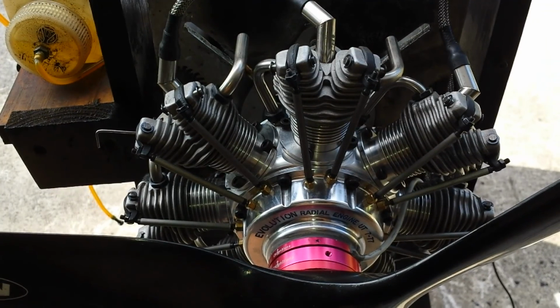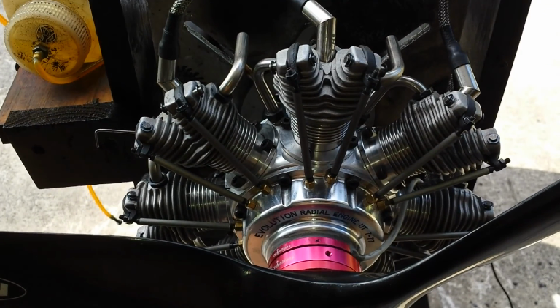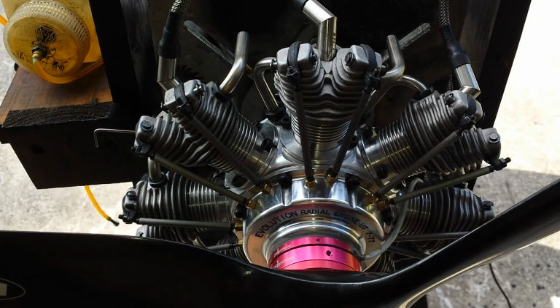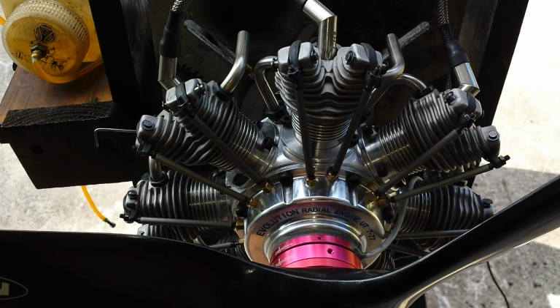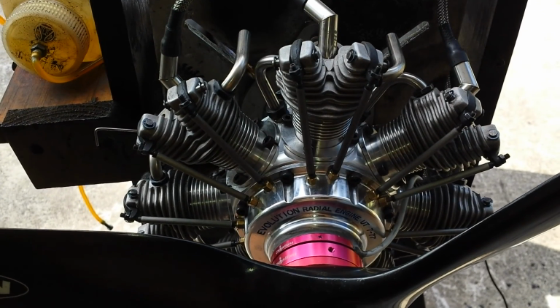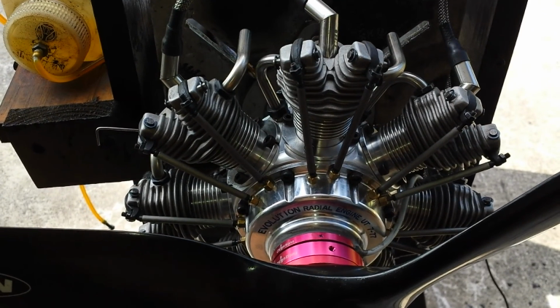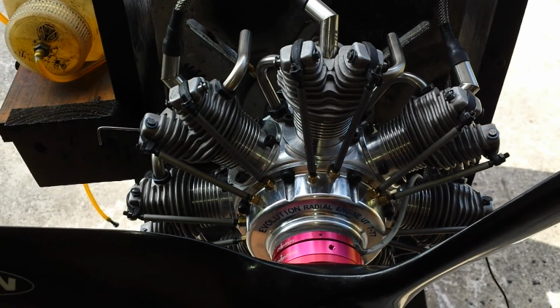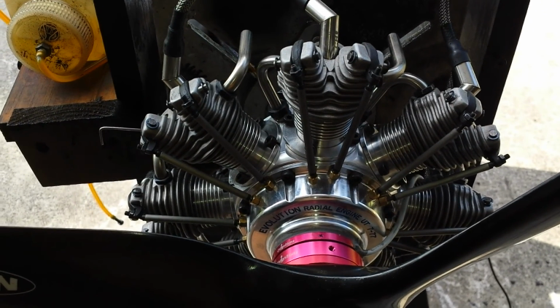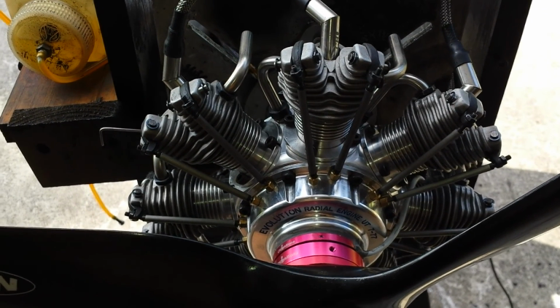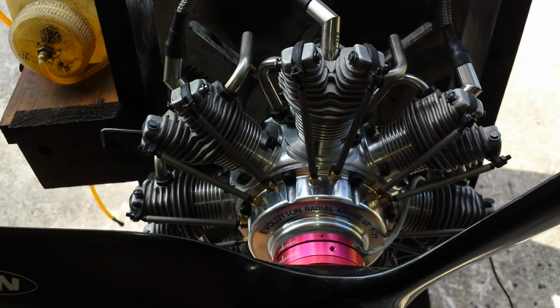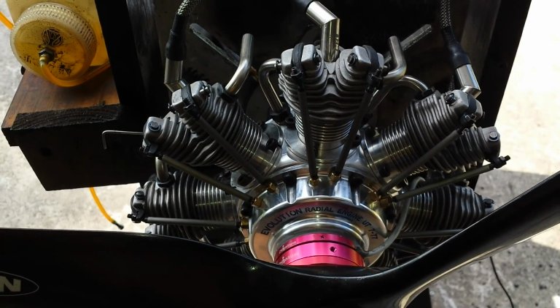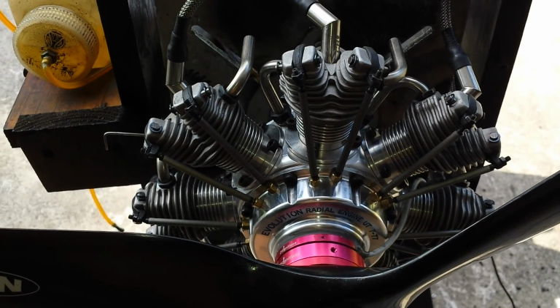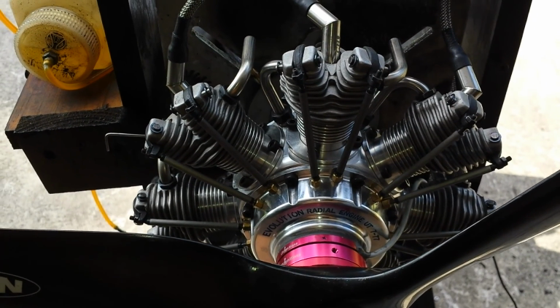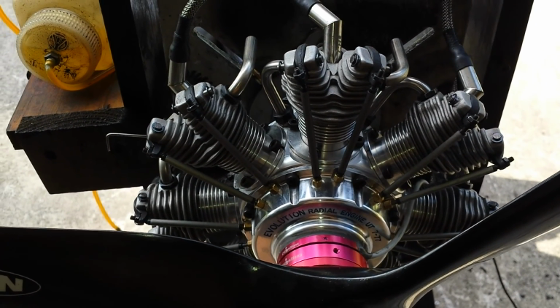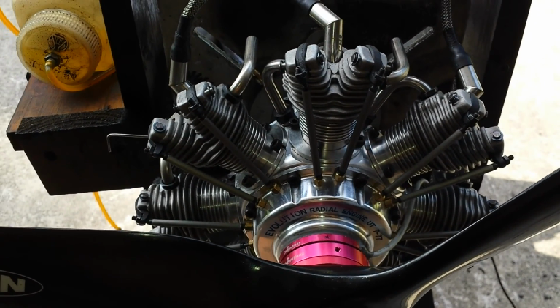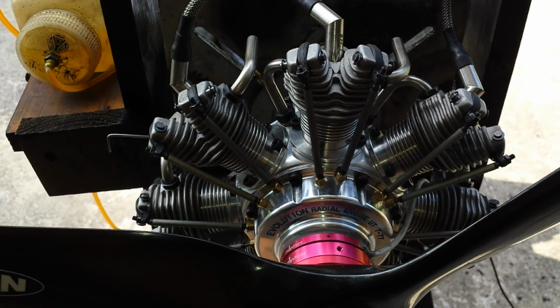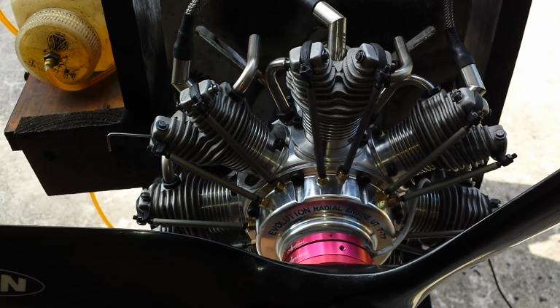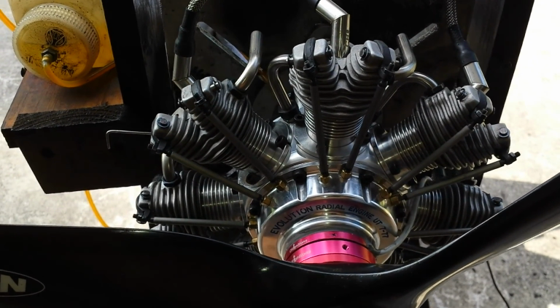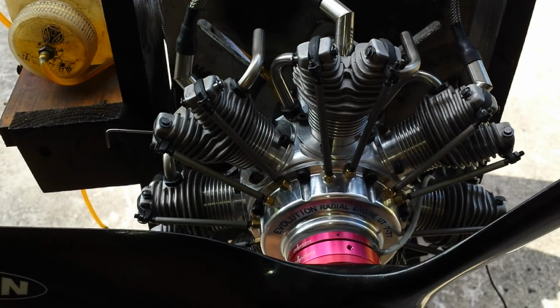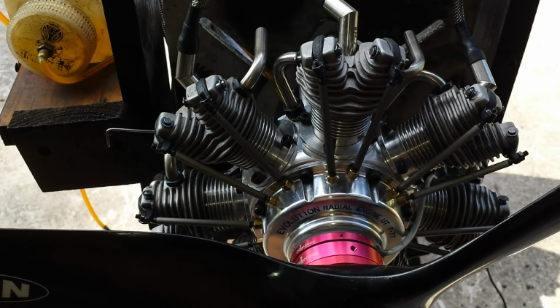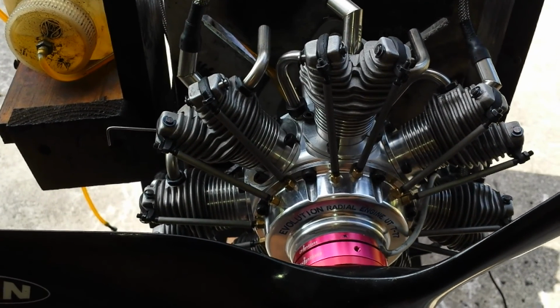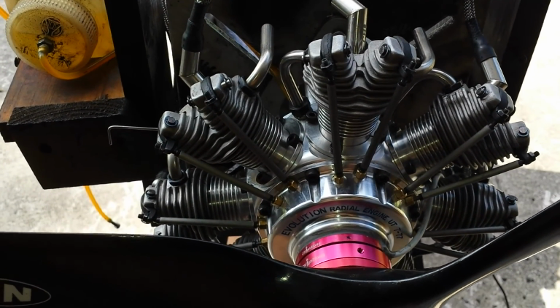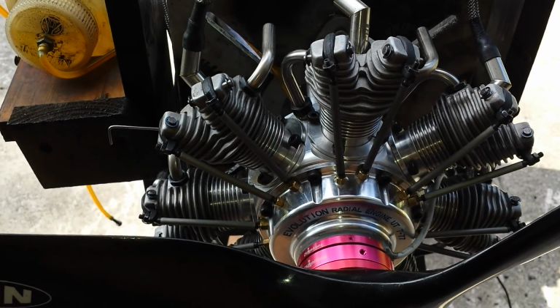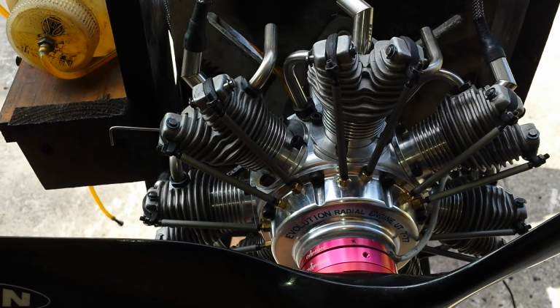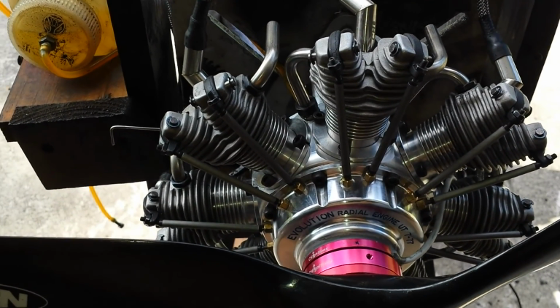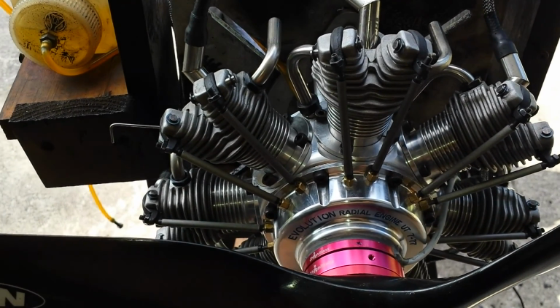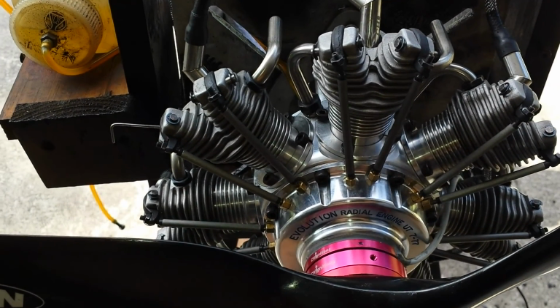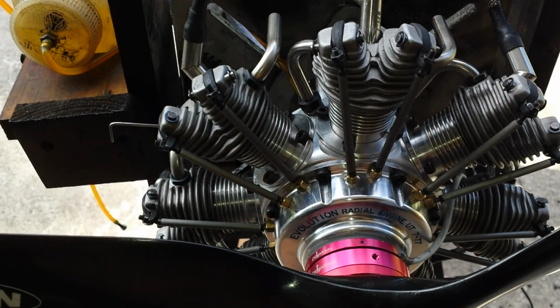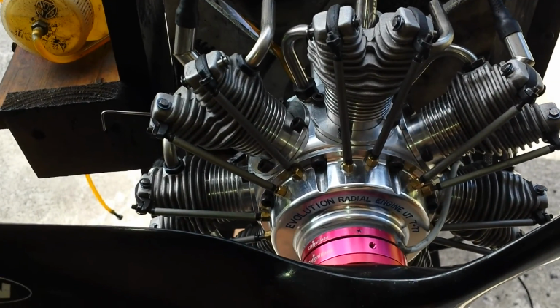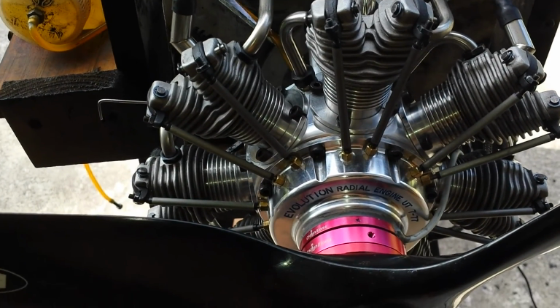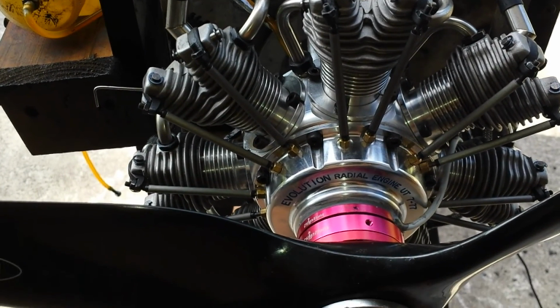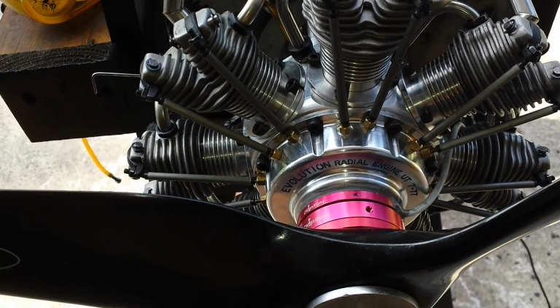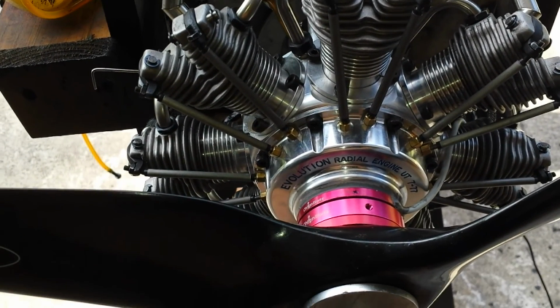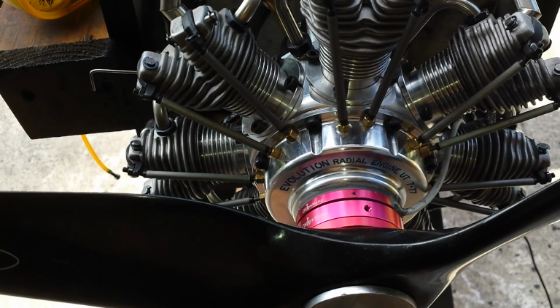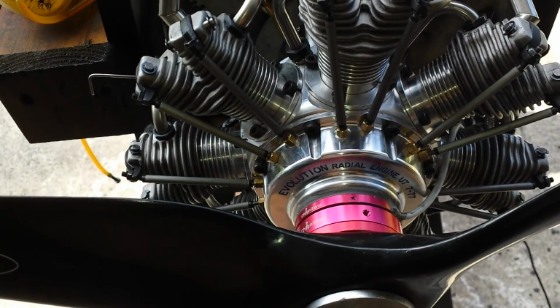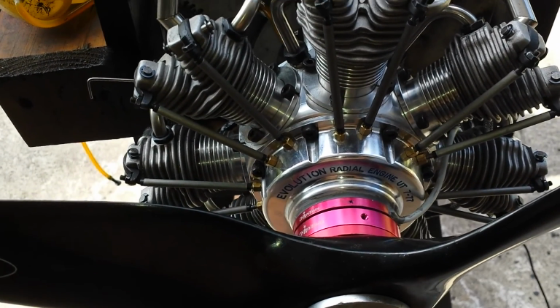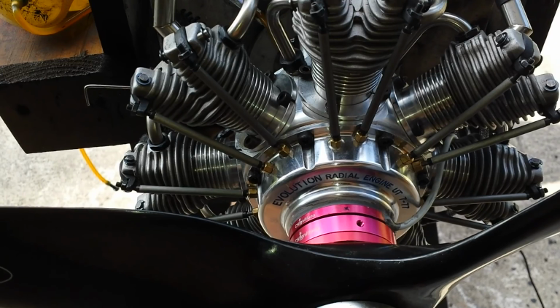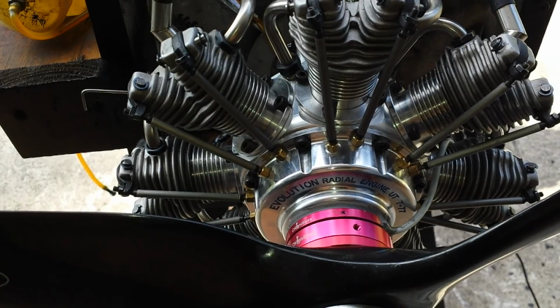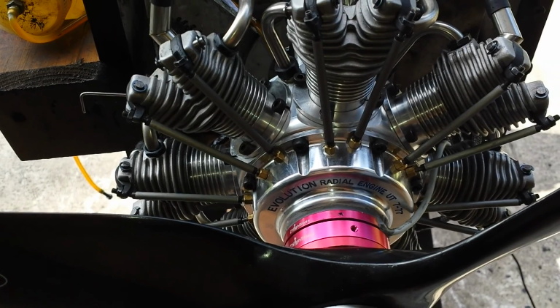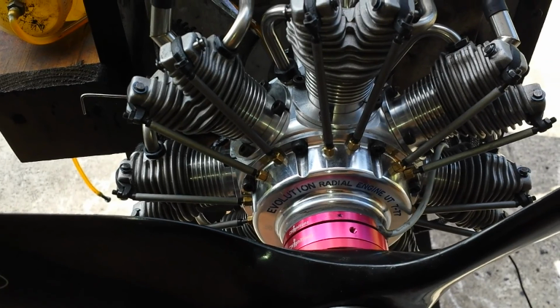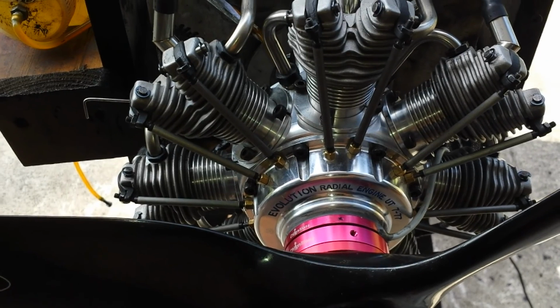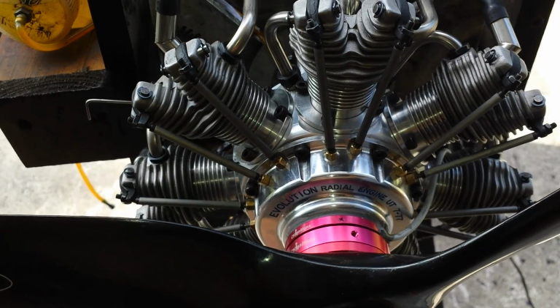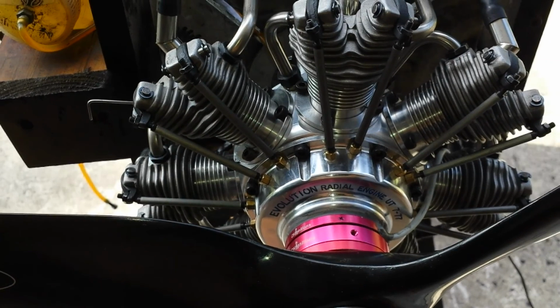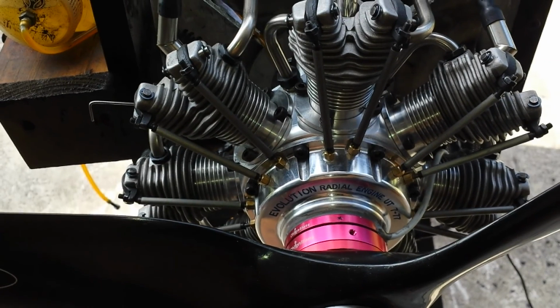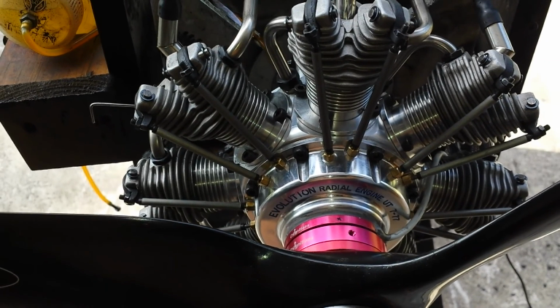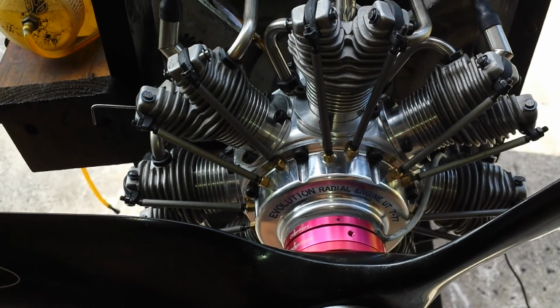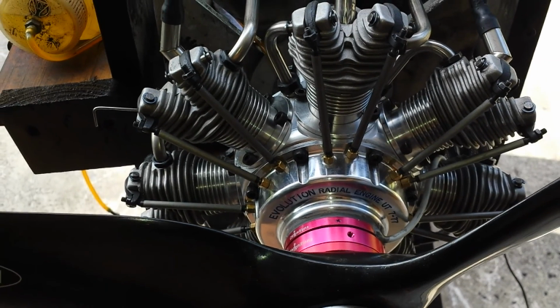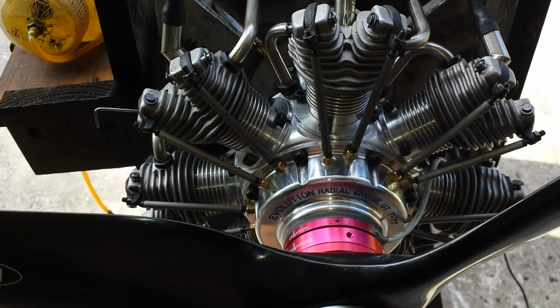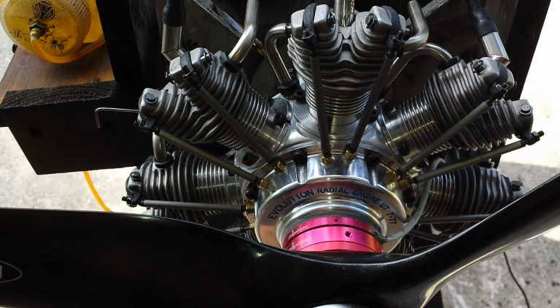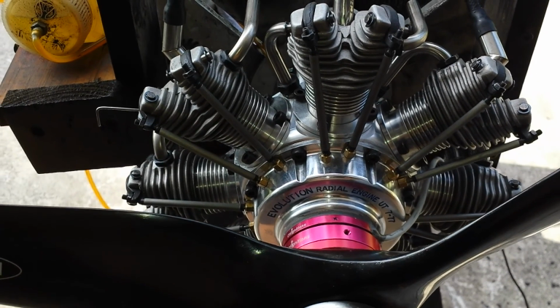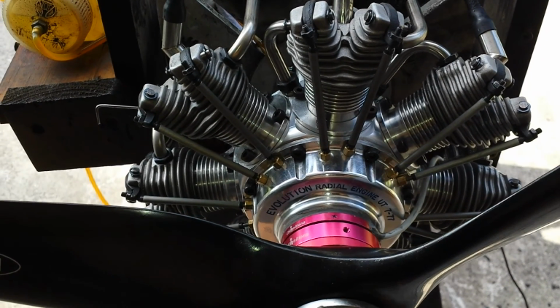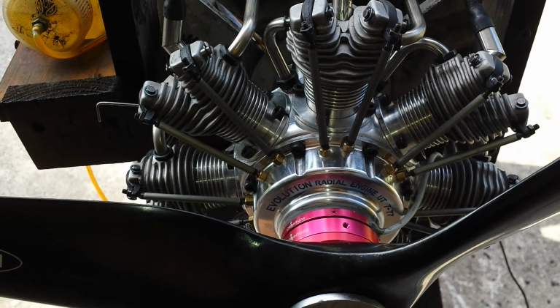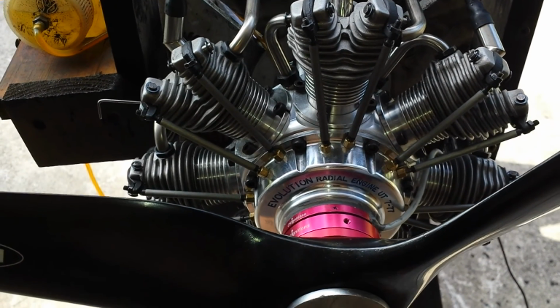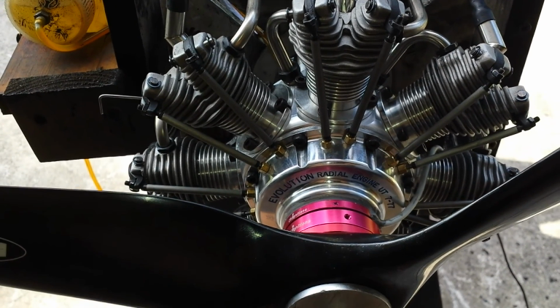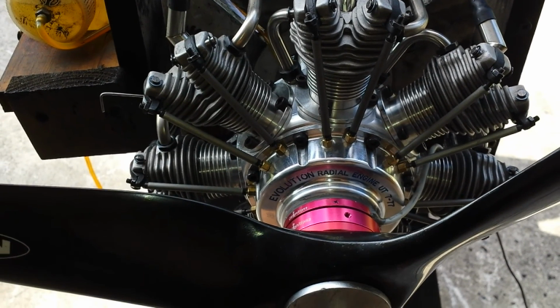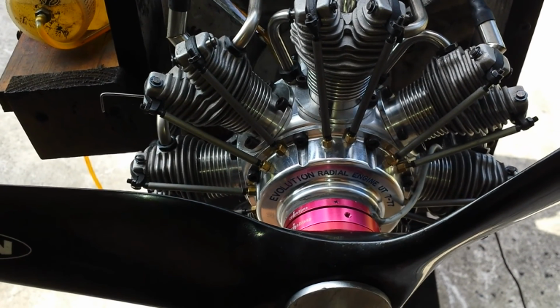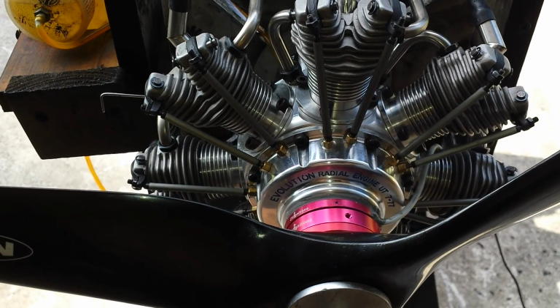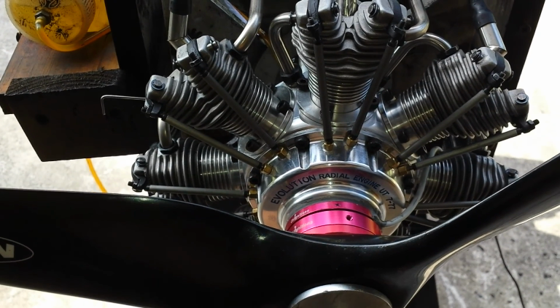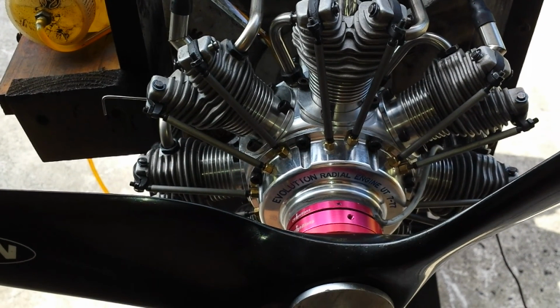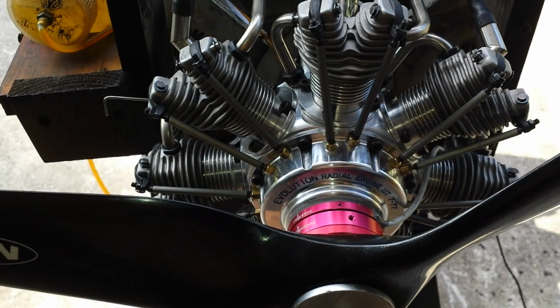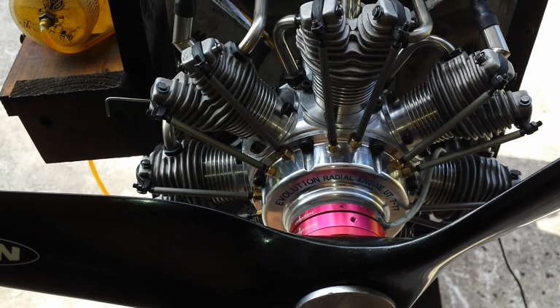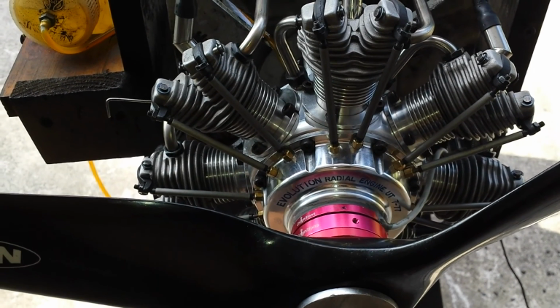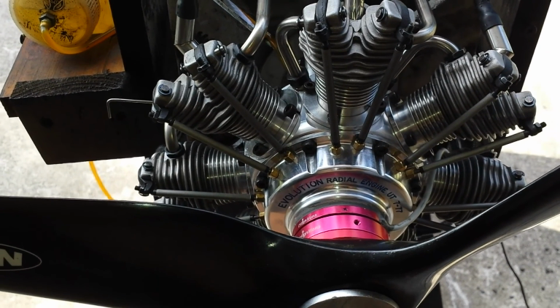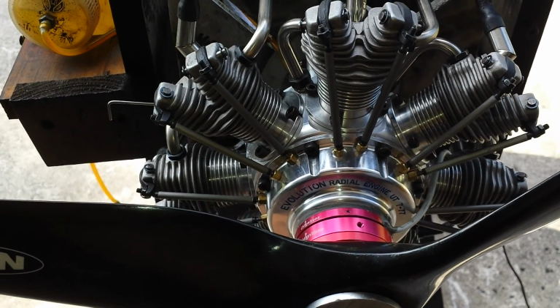Hello everyone, this is Adrian from CH. Today we have another Evolution 777, coming from Alaska.